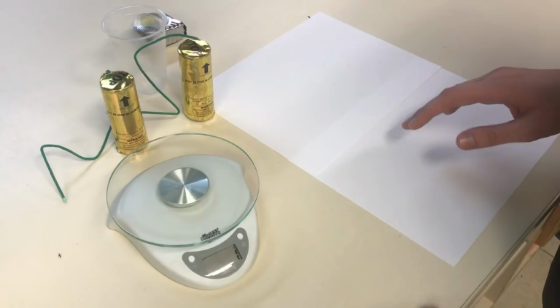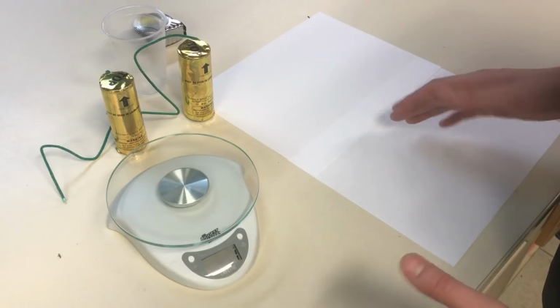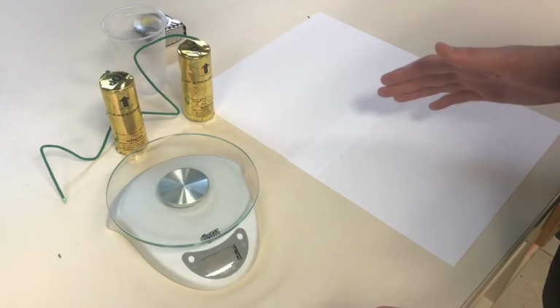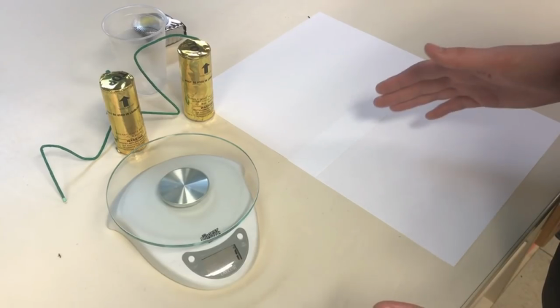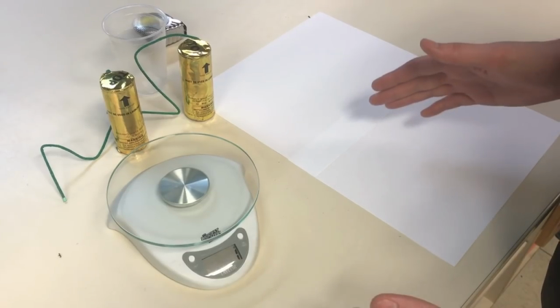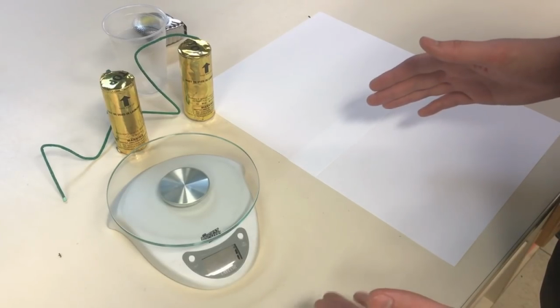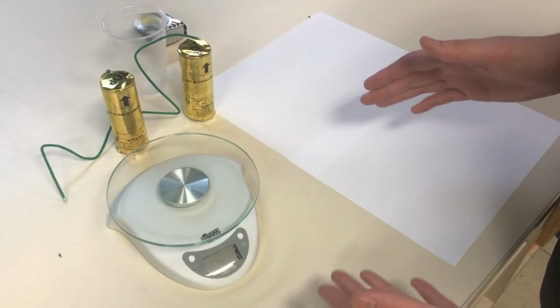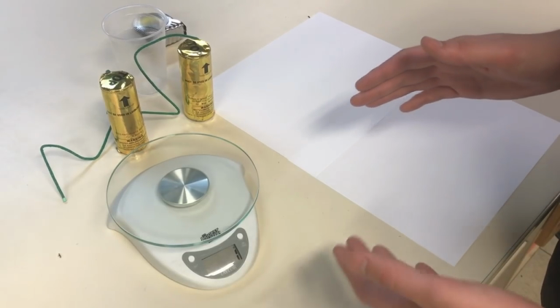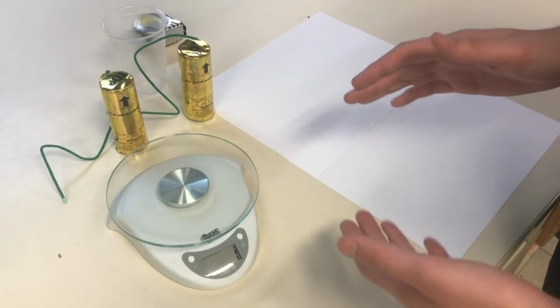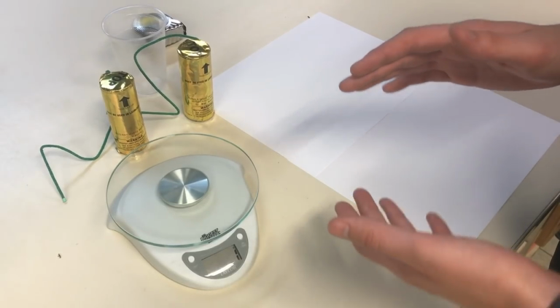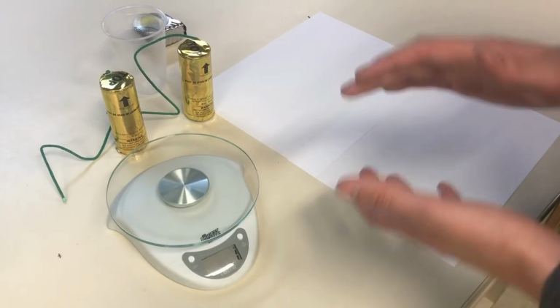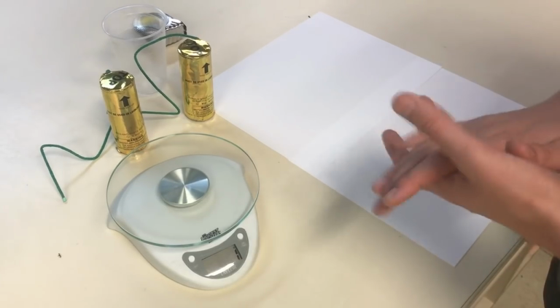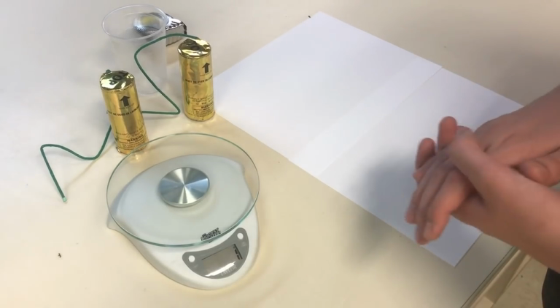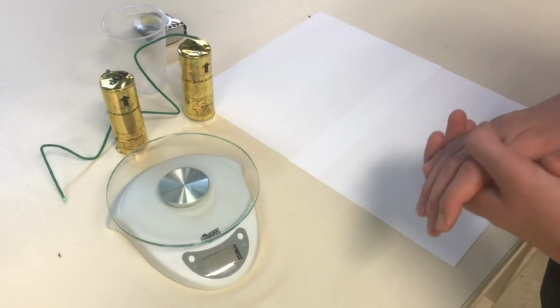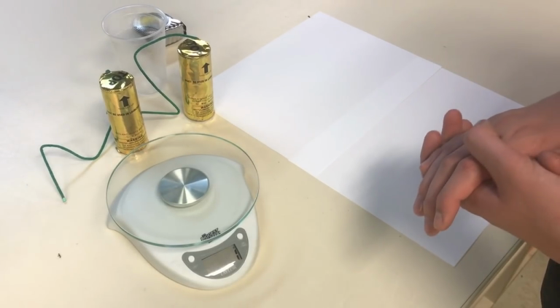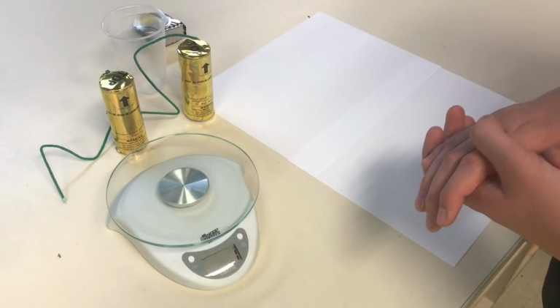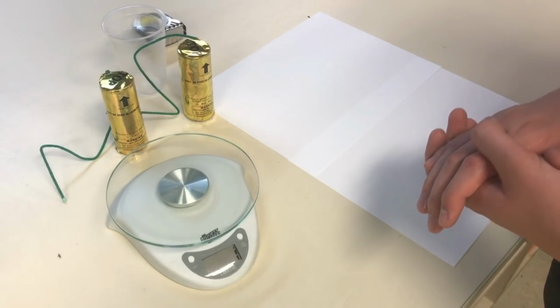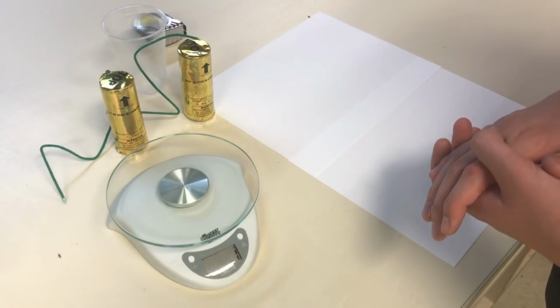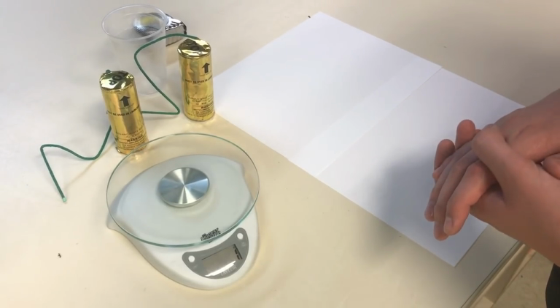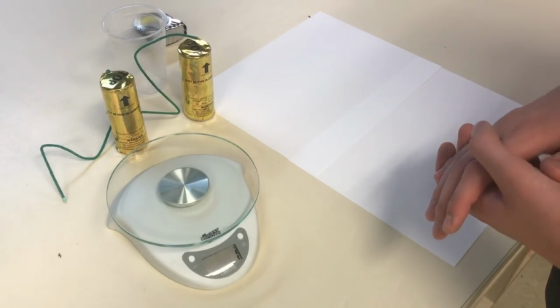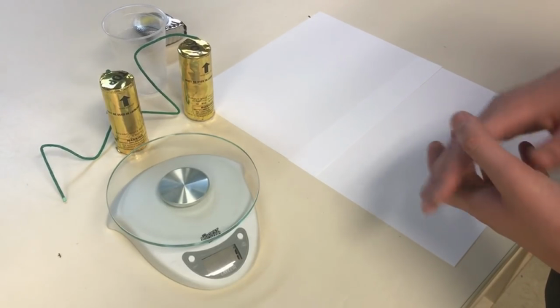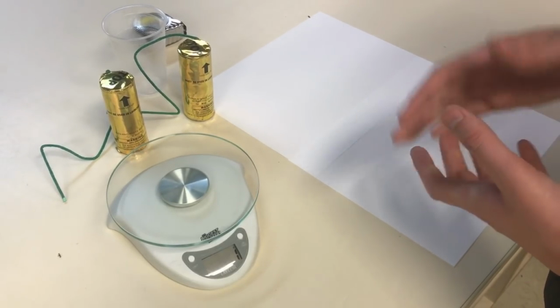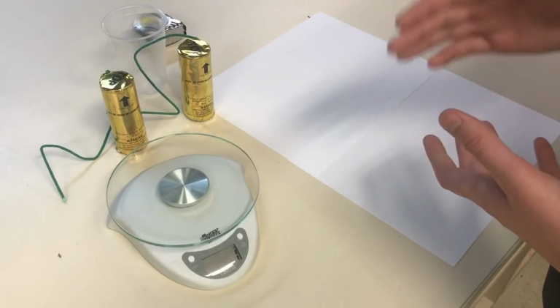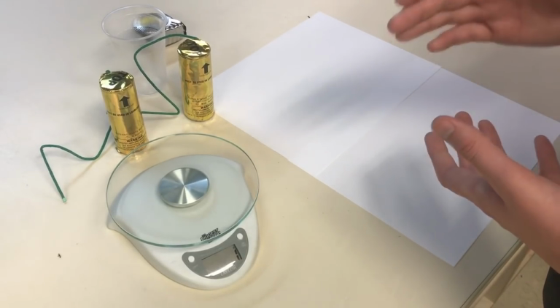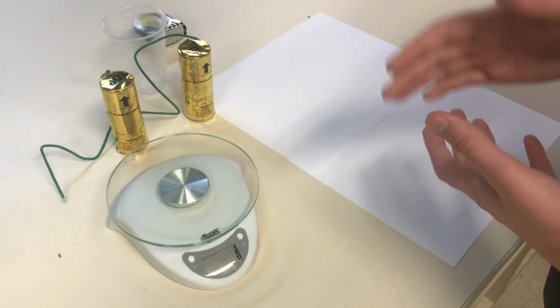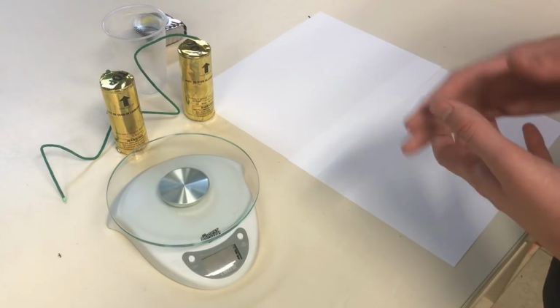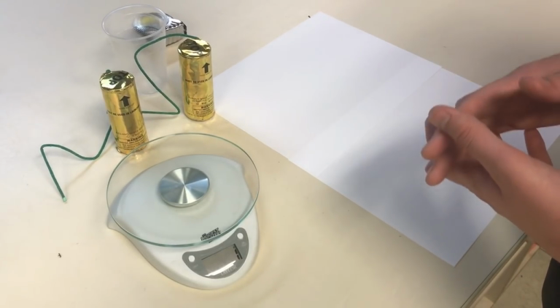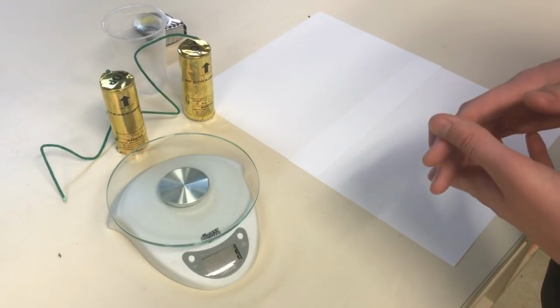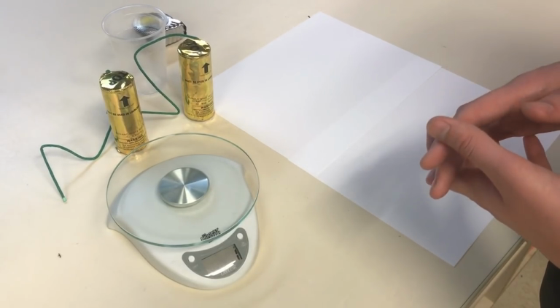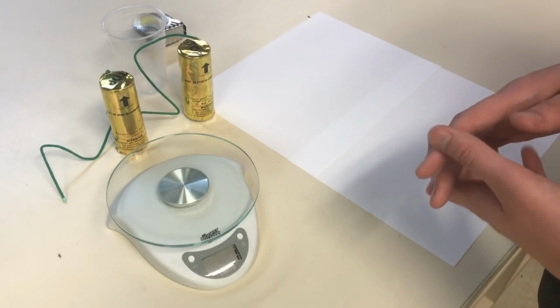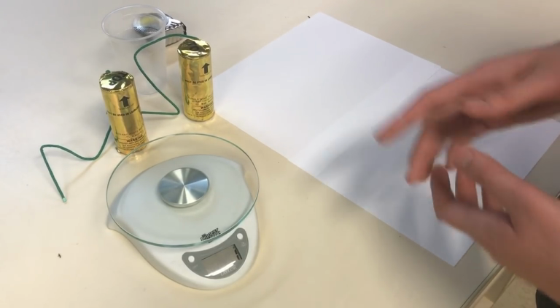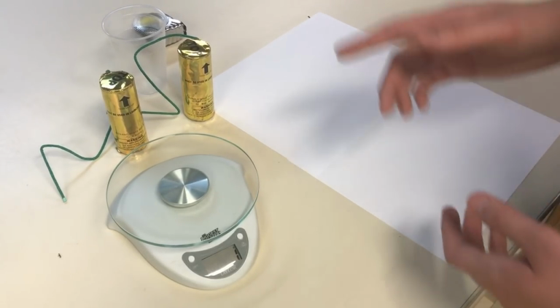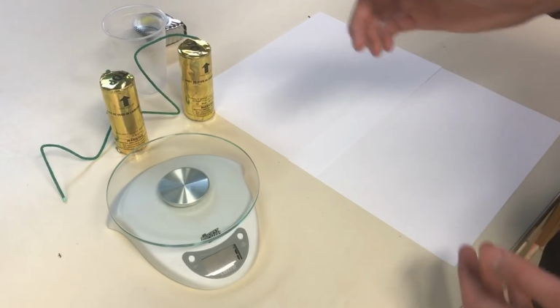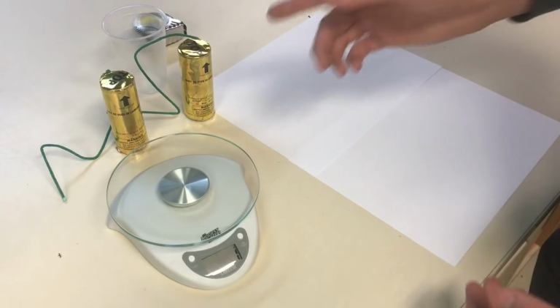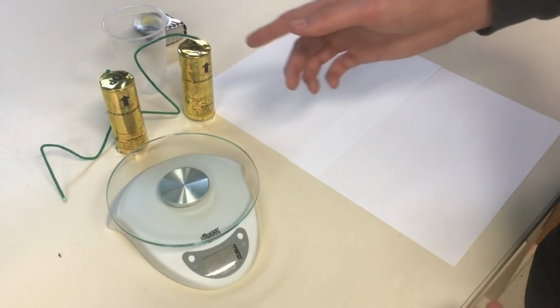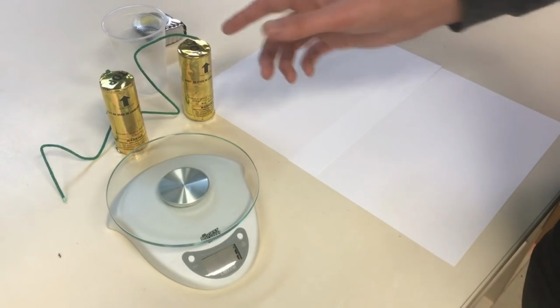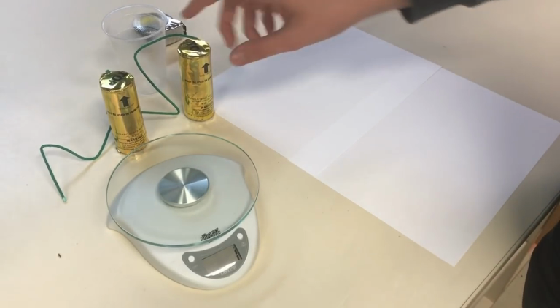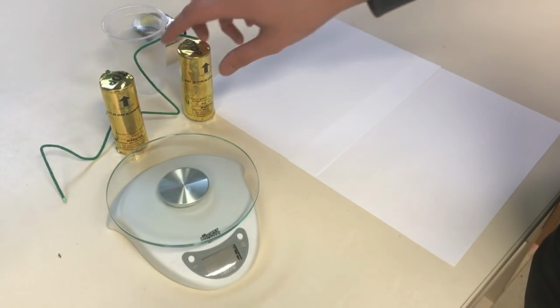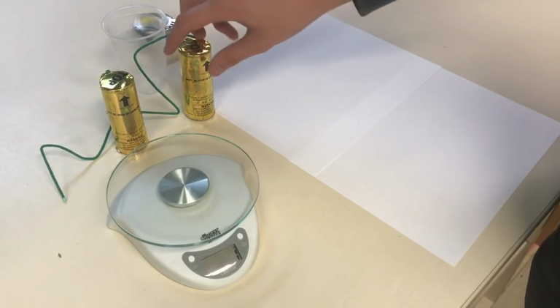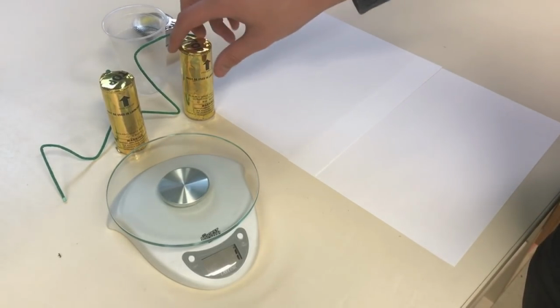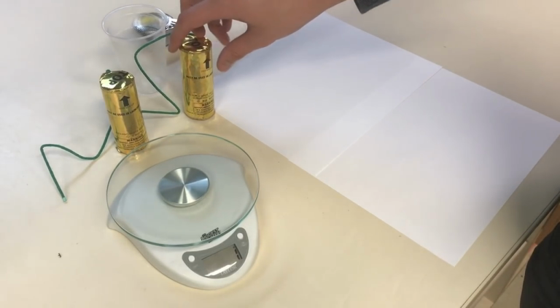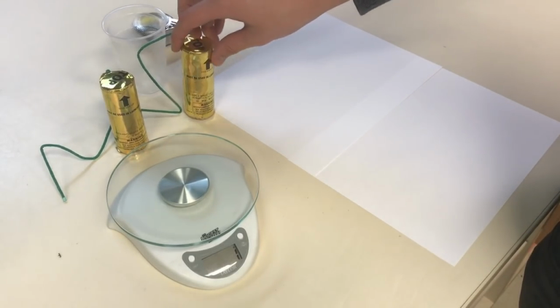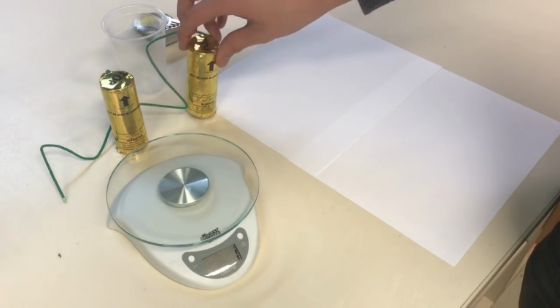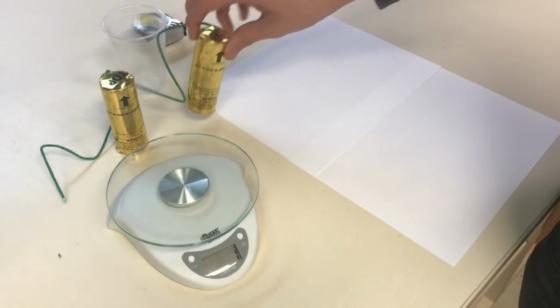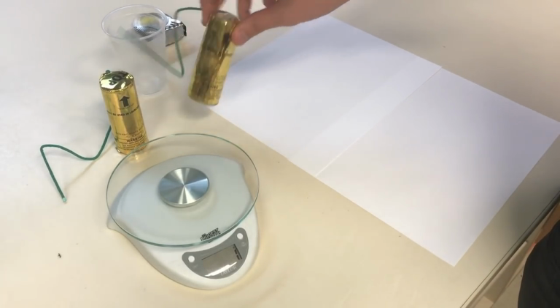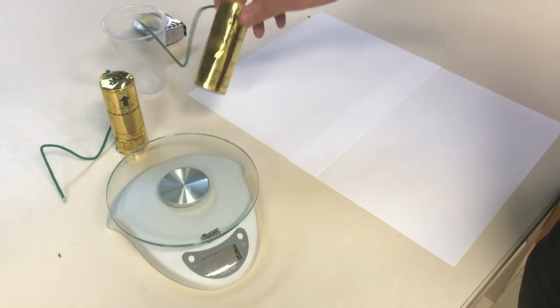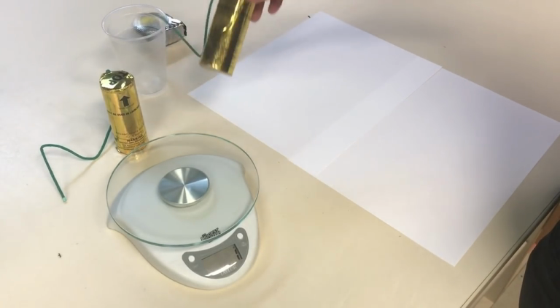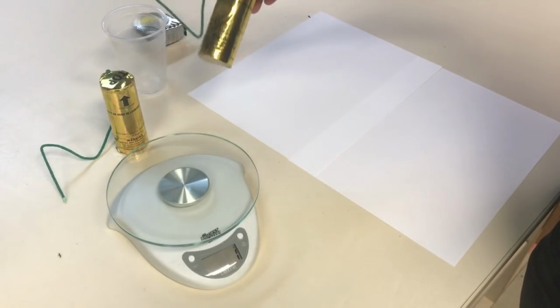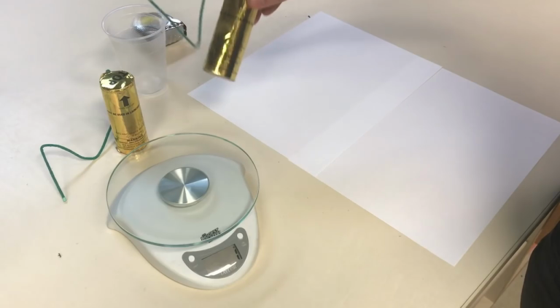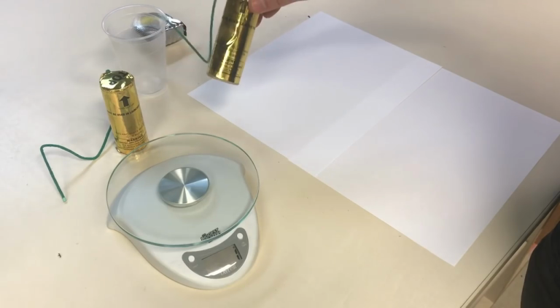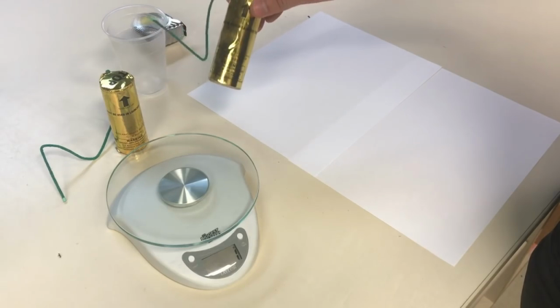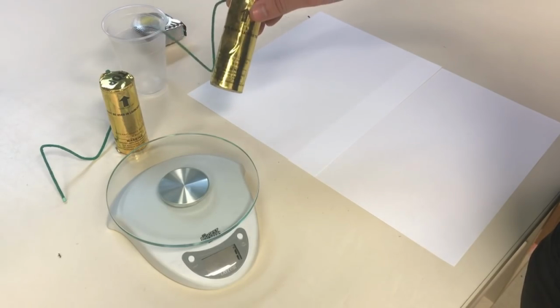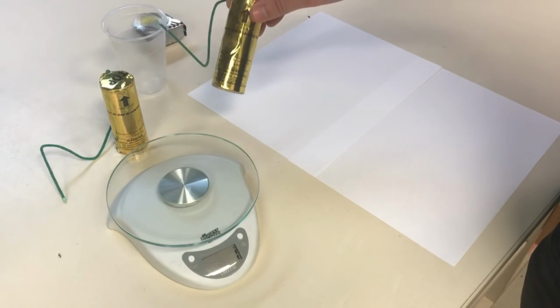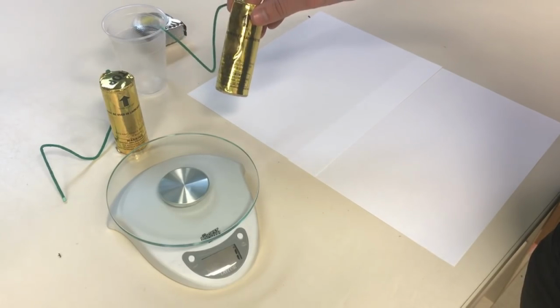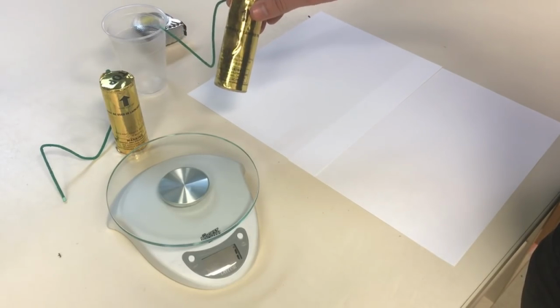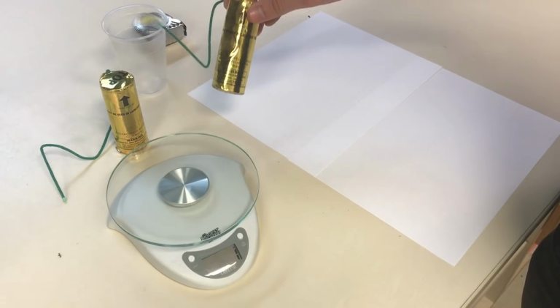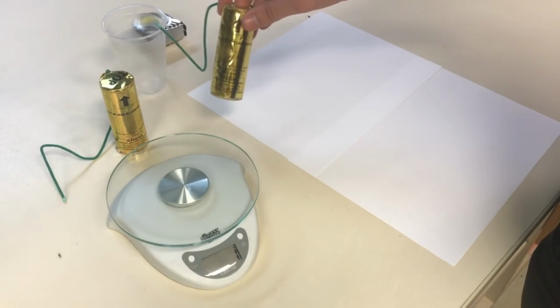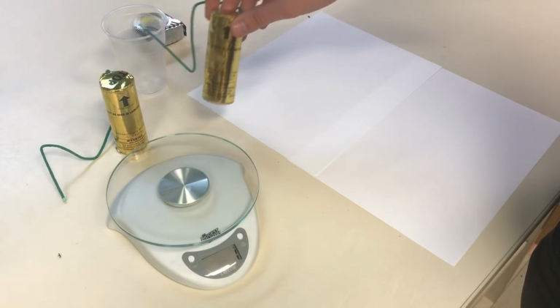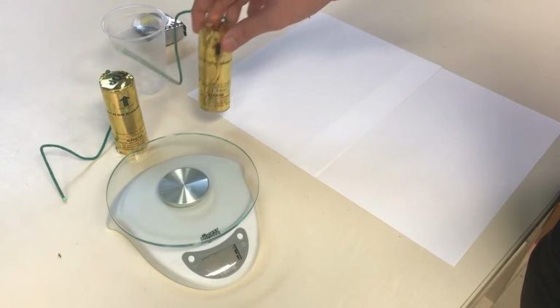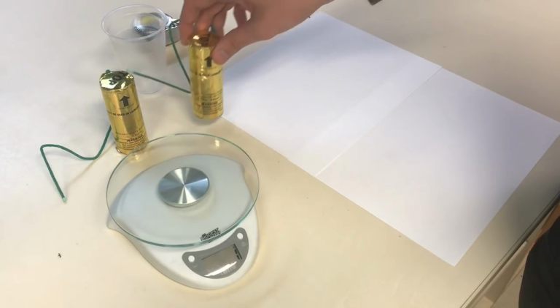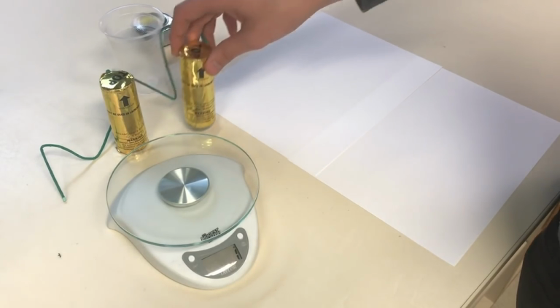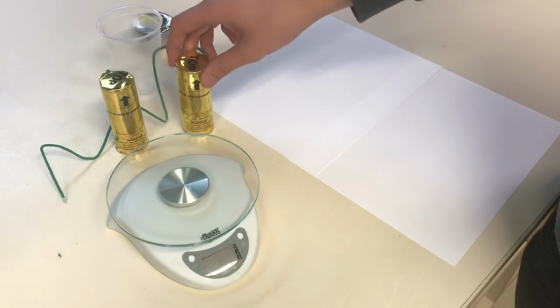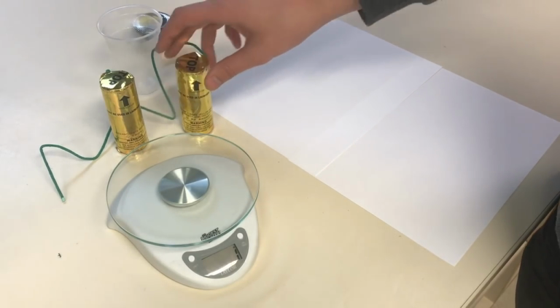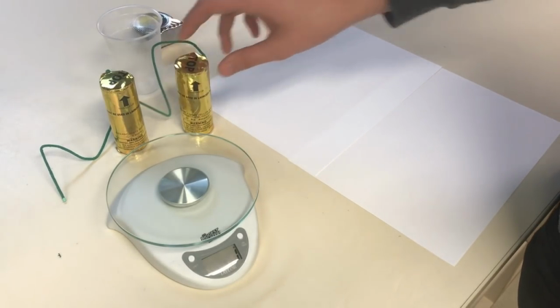What is going on guys, it's Cody B Pyrotechnics and today we are going to be taking apart and weighing the Pro-Aux canister shells.